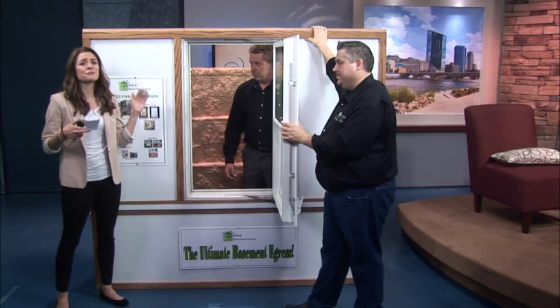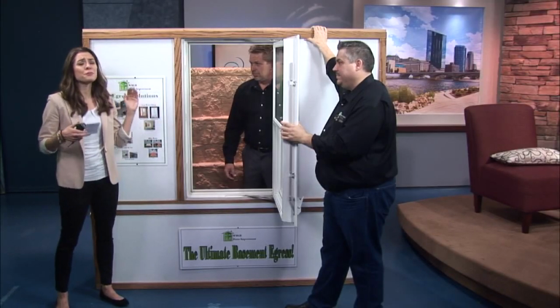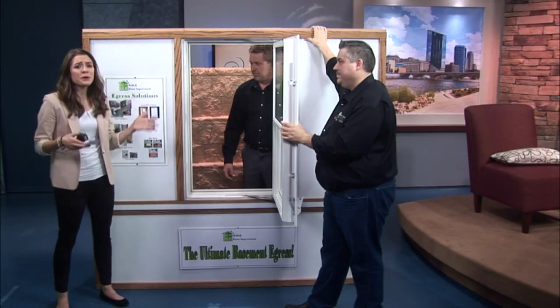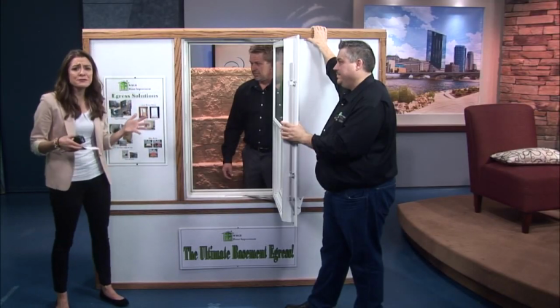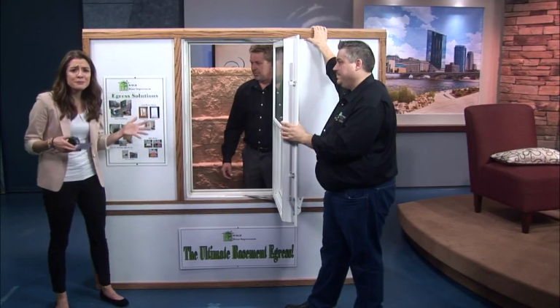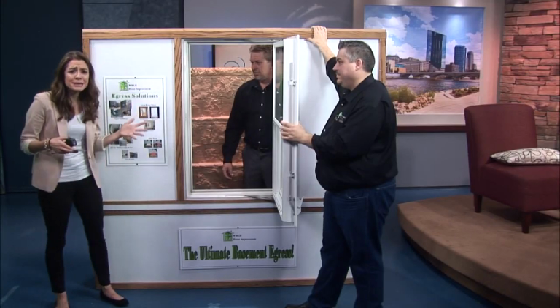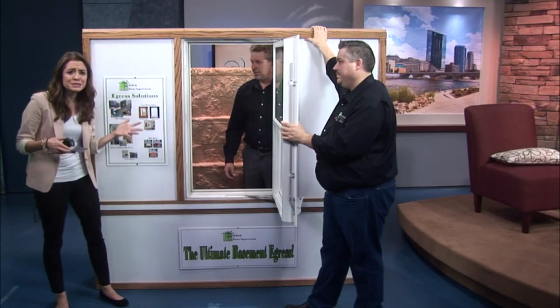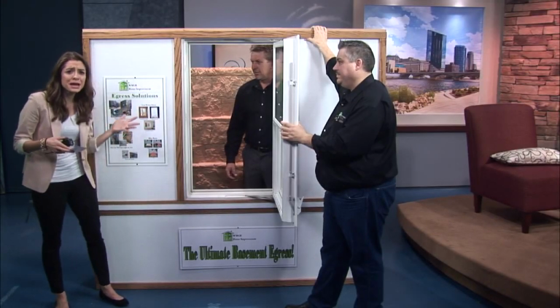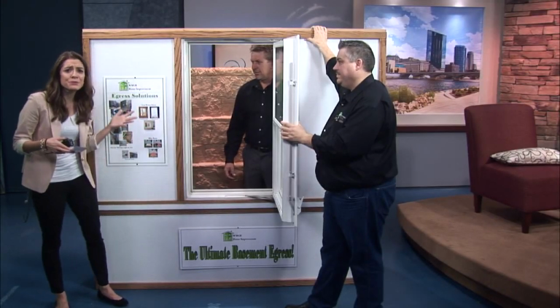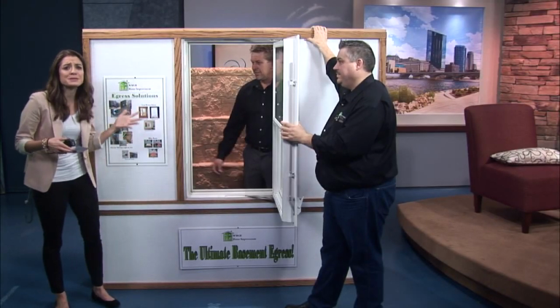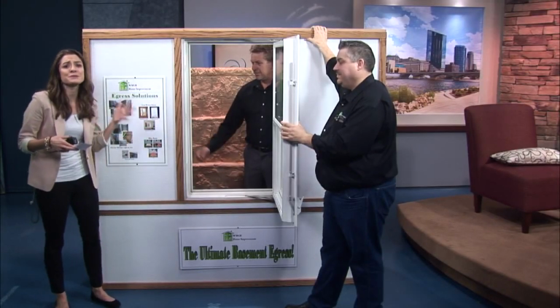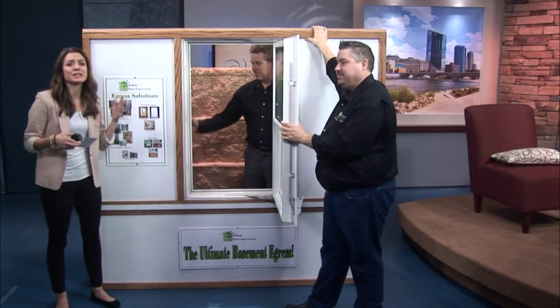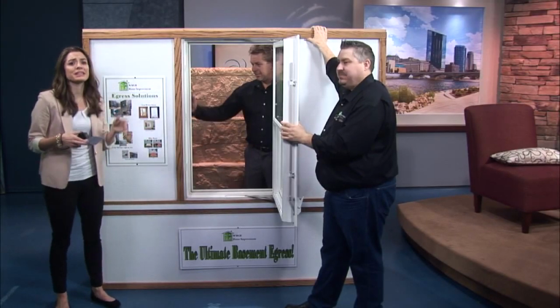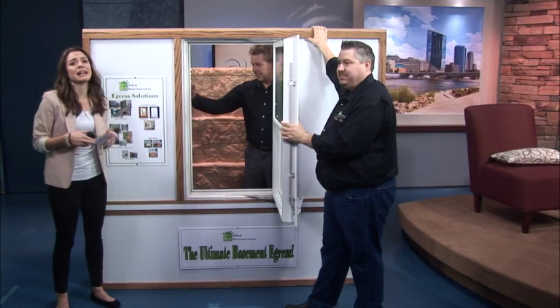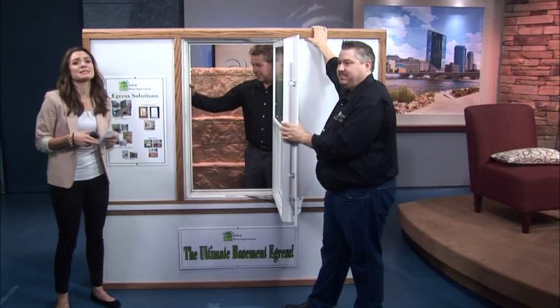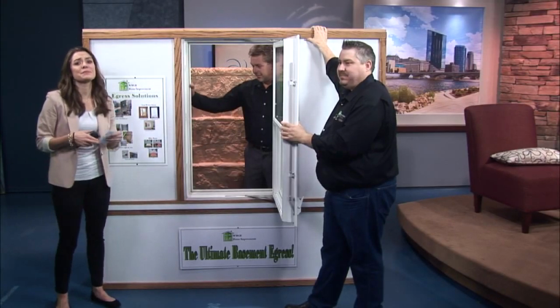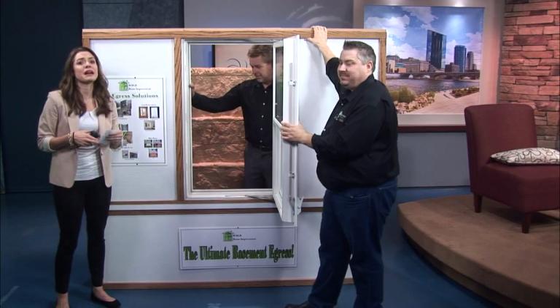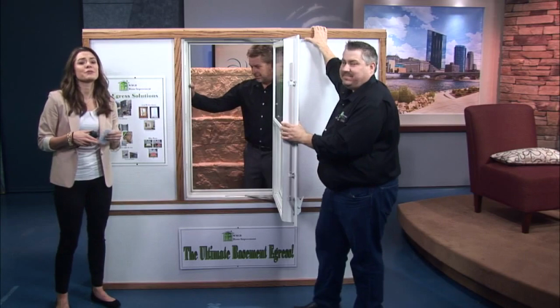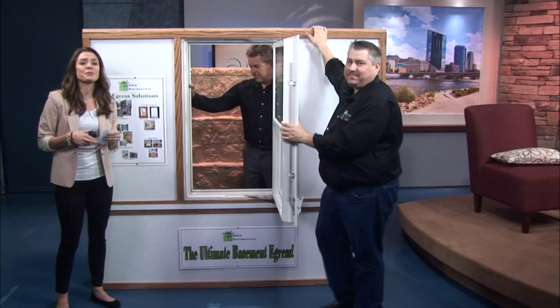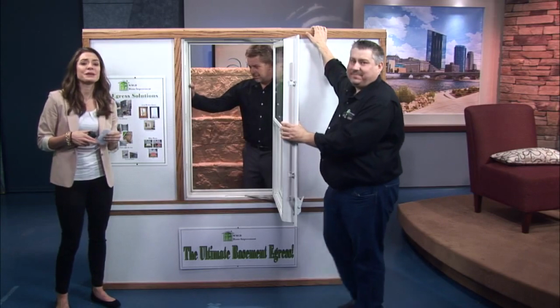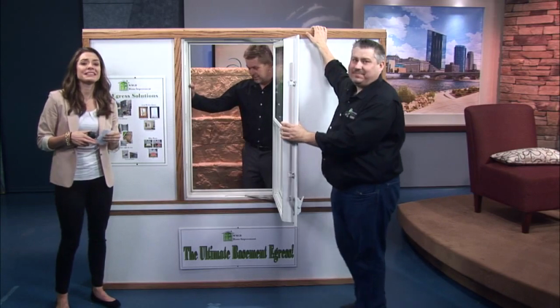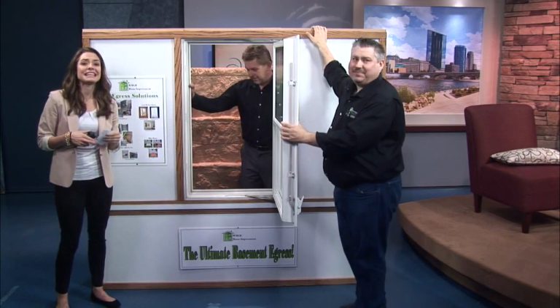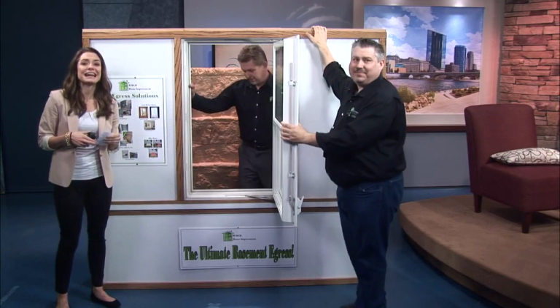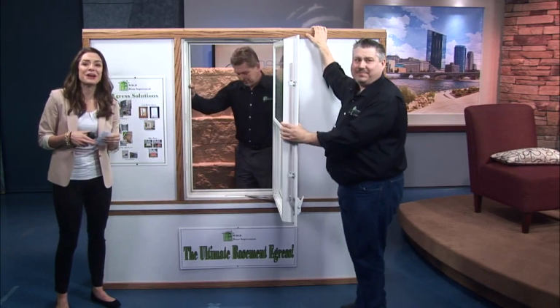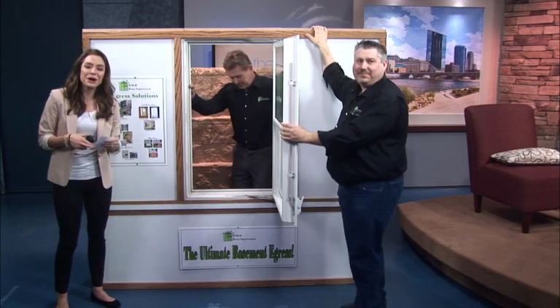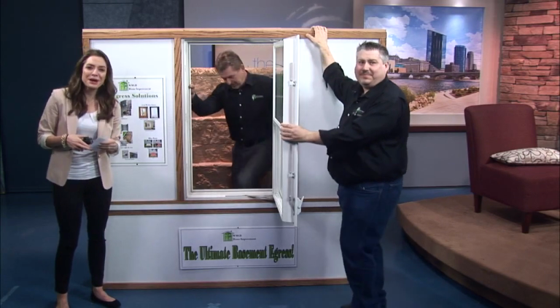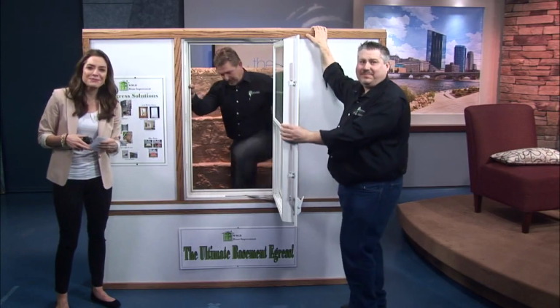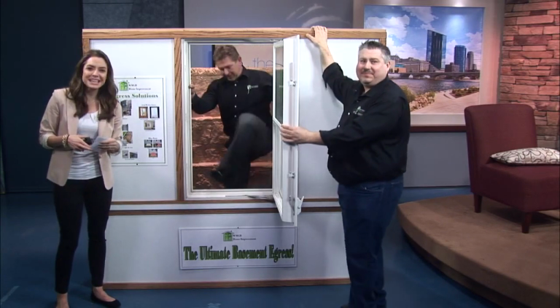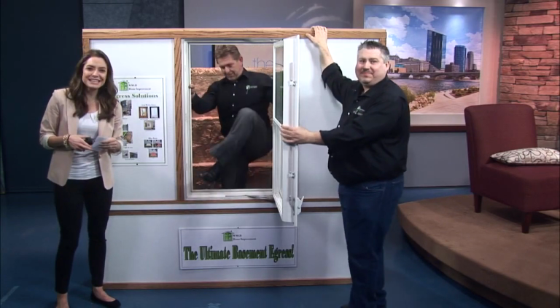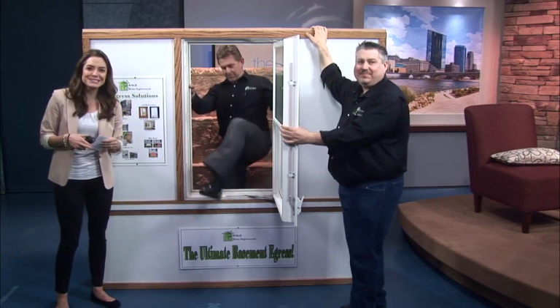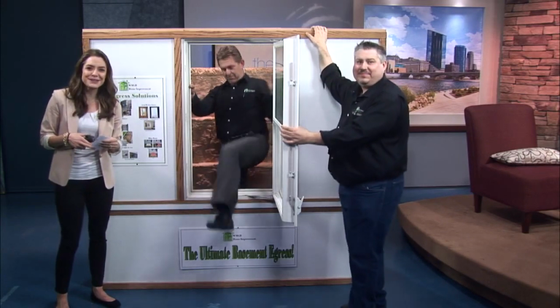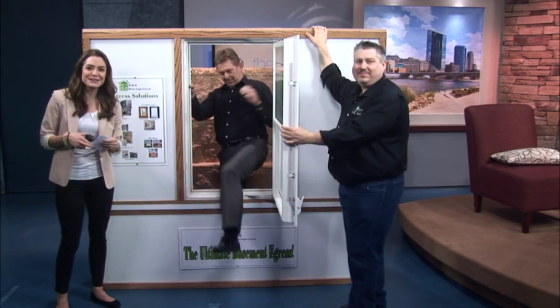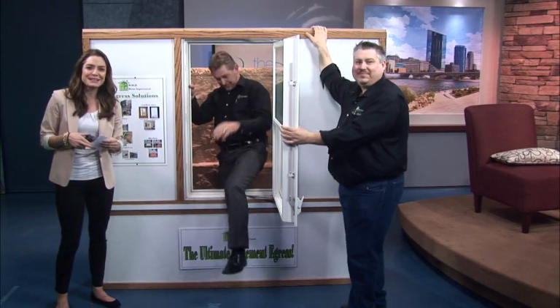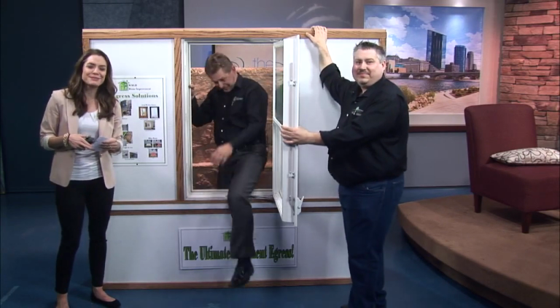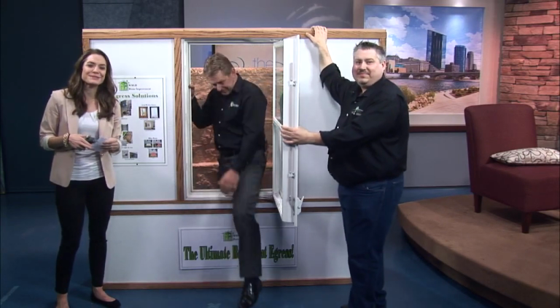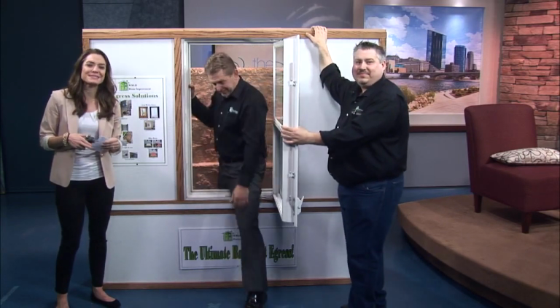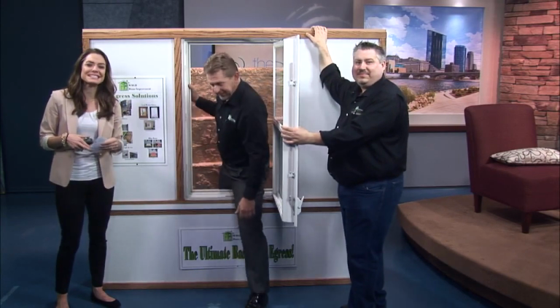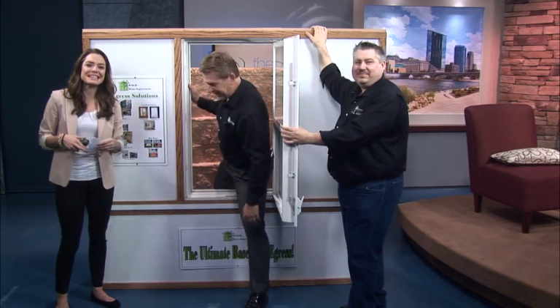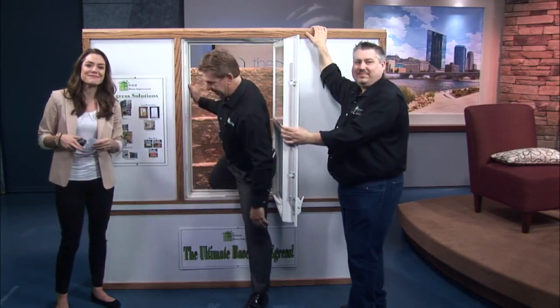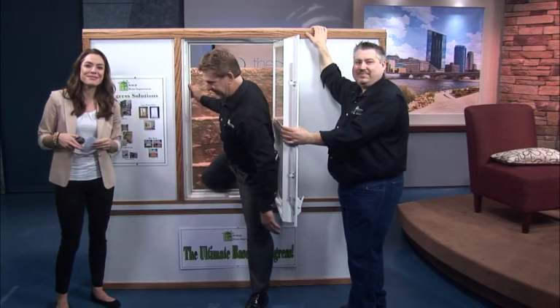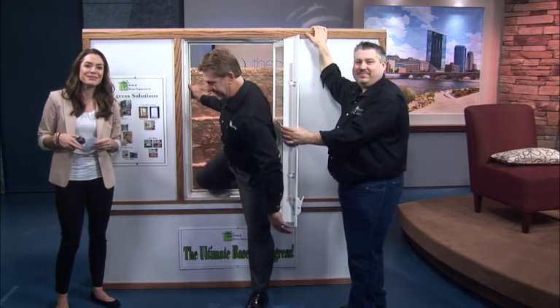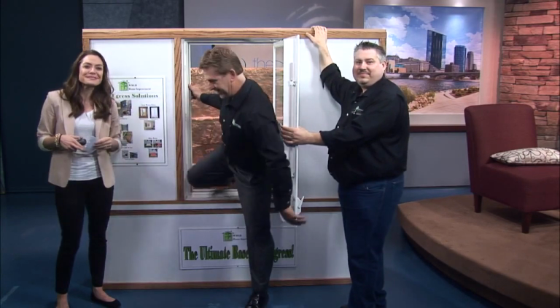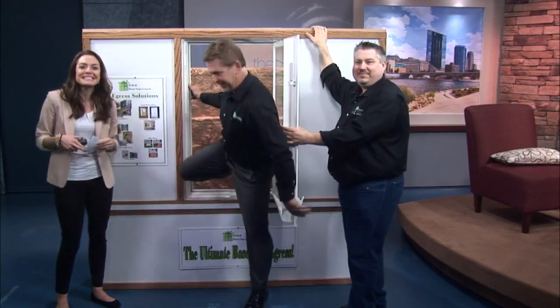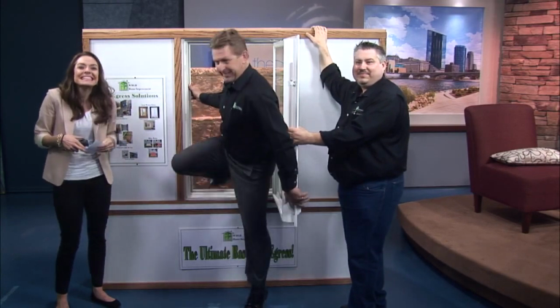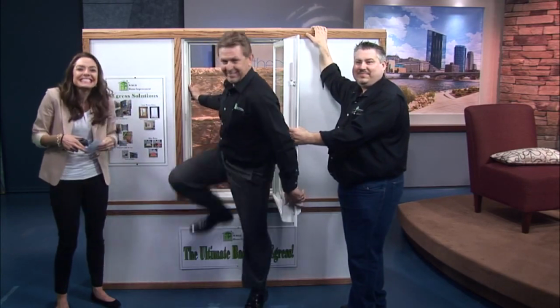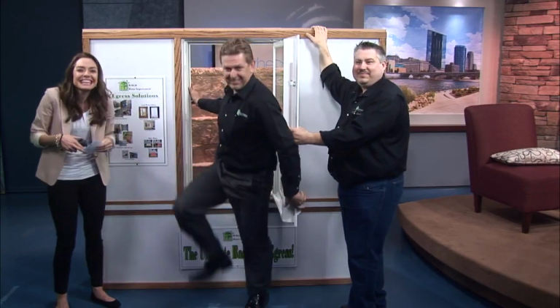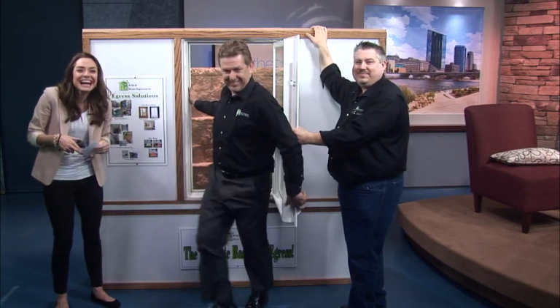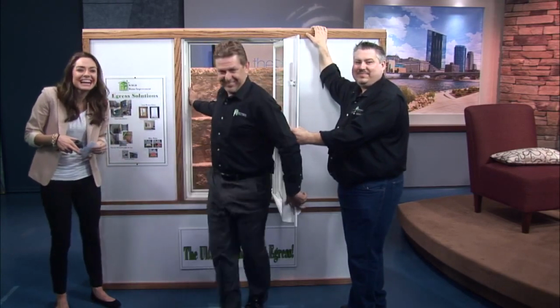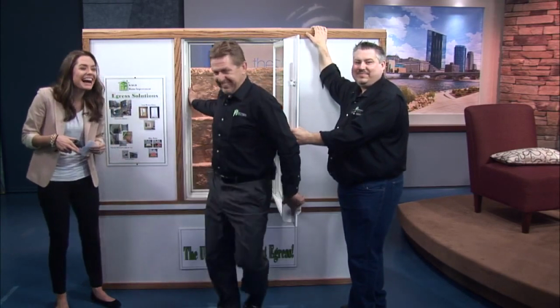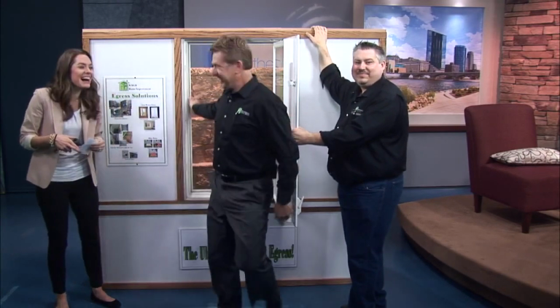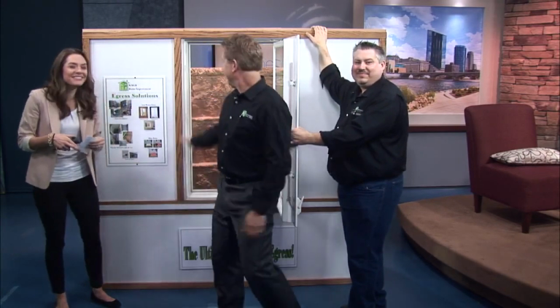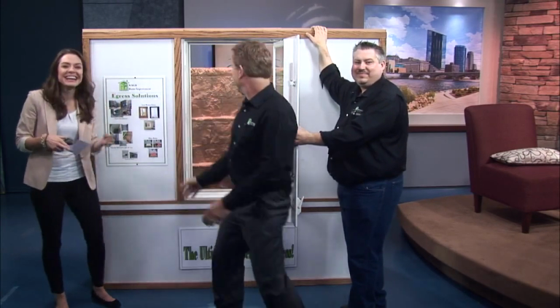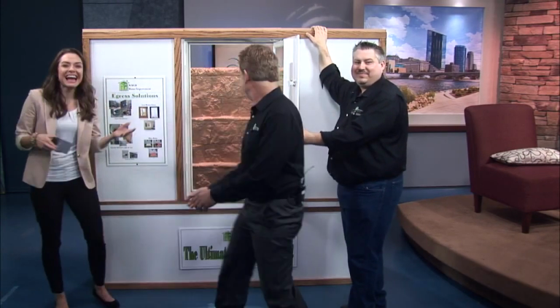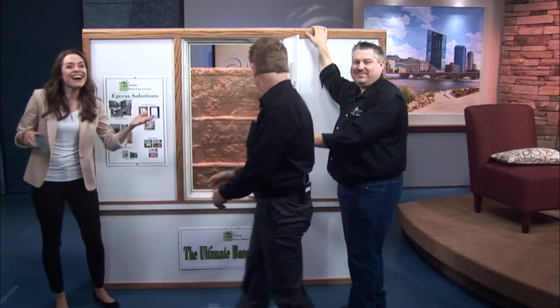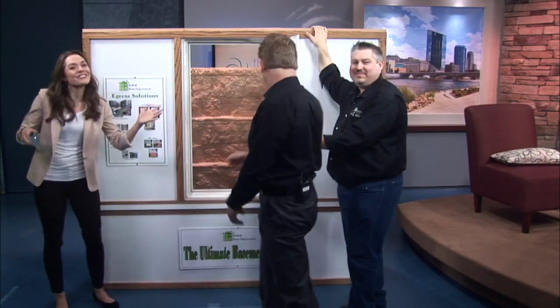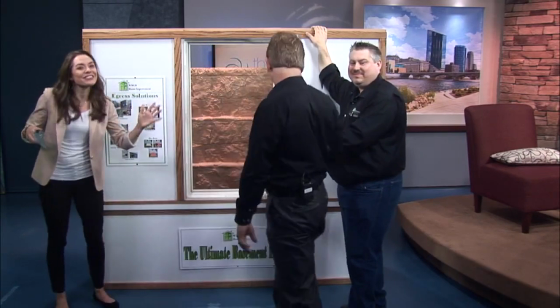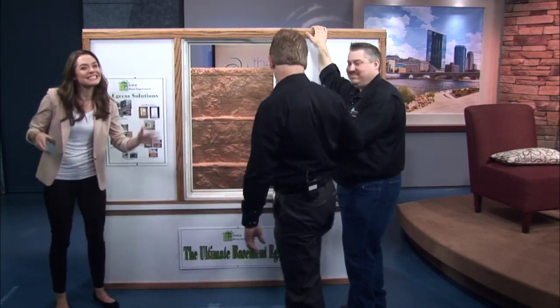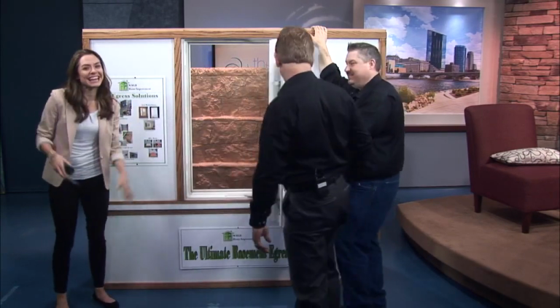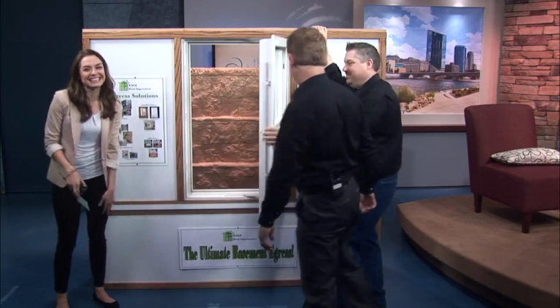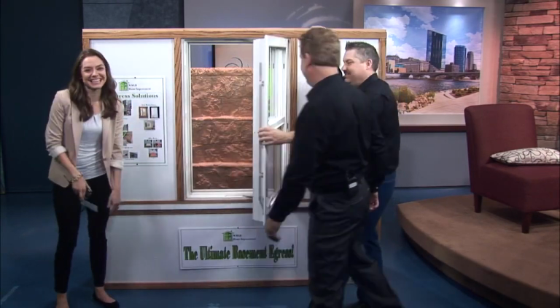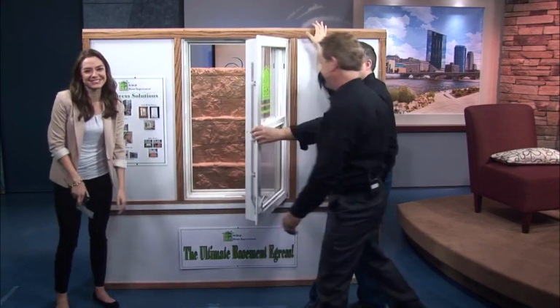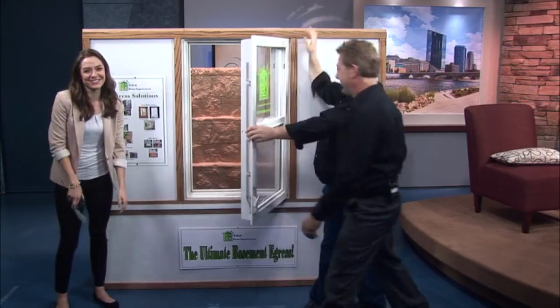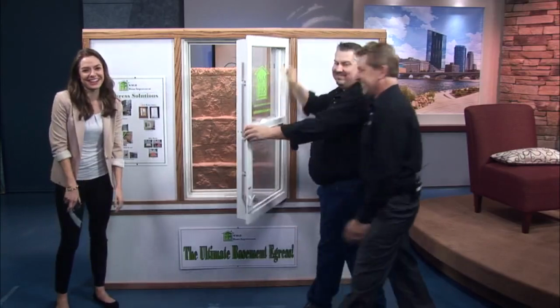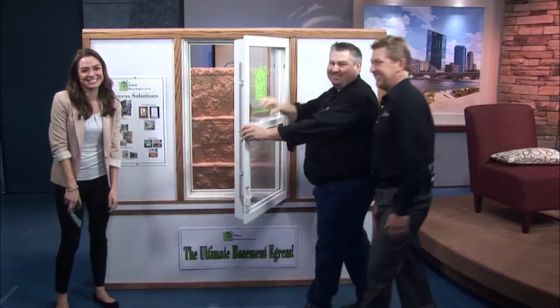For more information on West Michigan Glass Block, we've put a link on our website — just go to WZZM13.com. Have a great day, and thanks for watching.